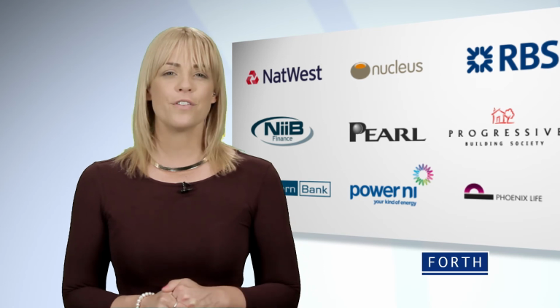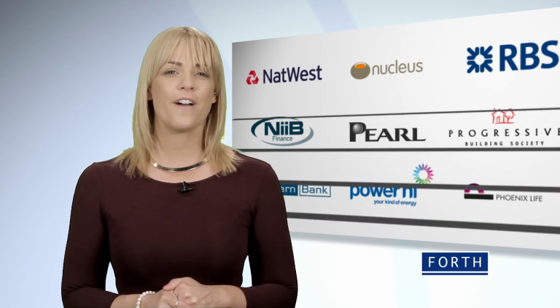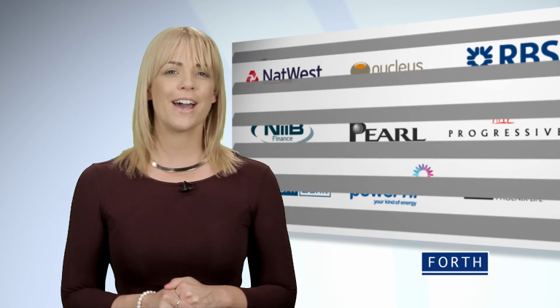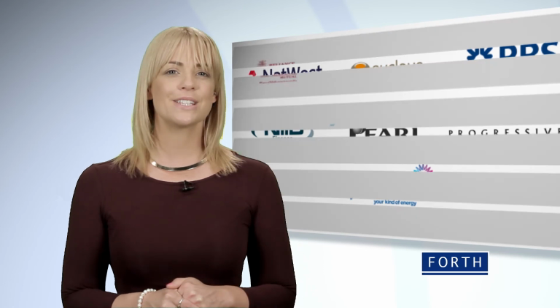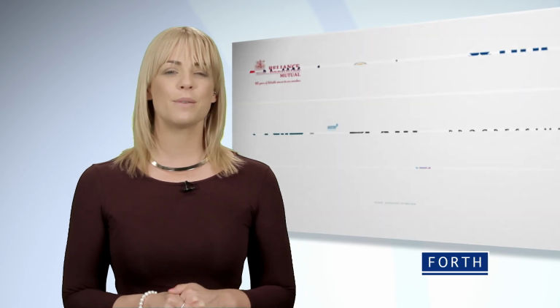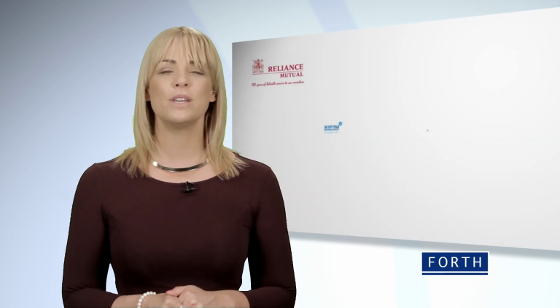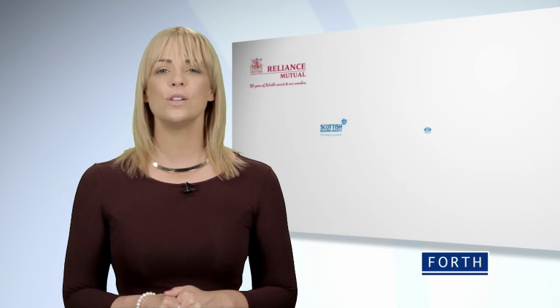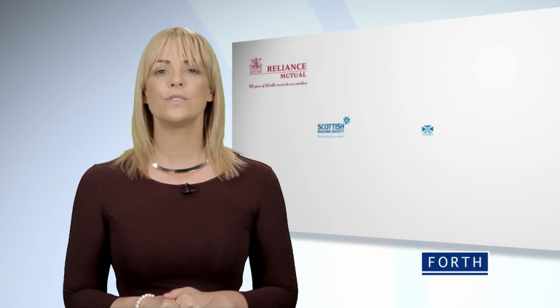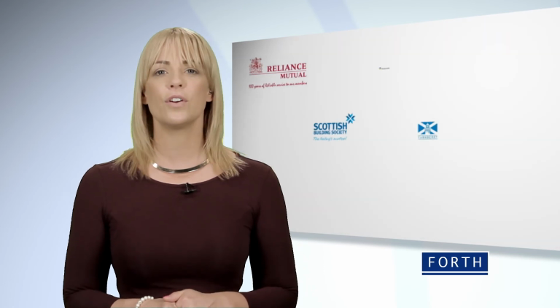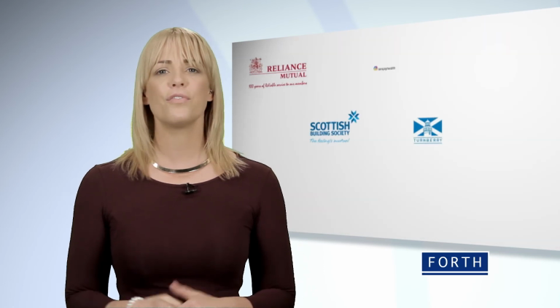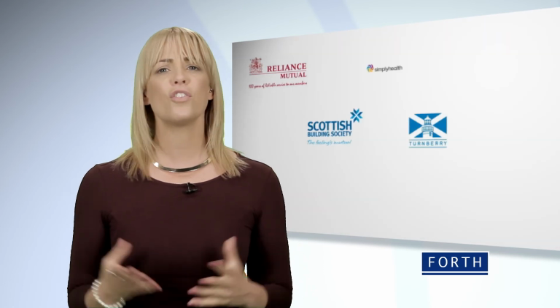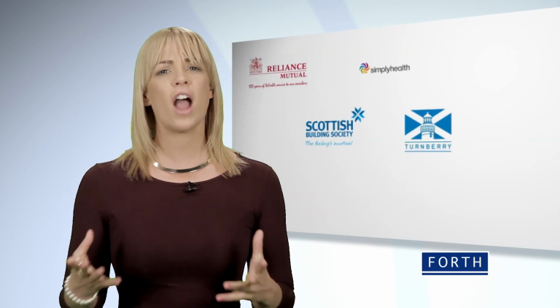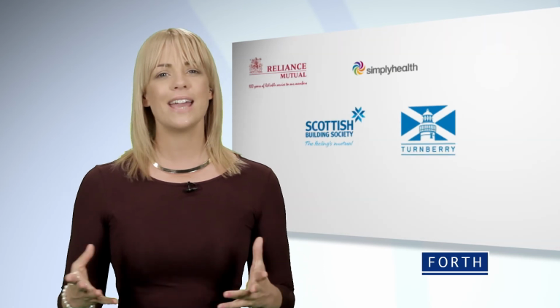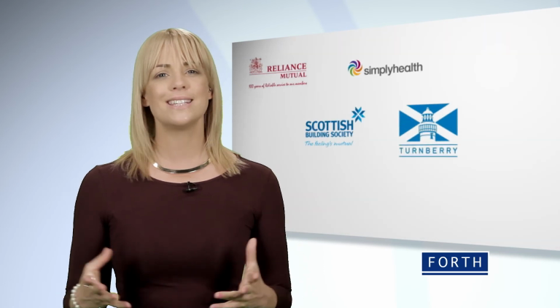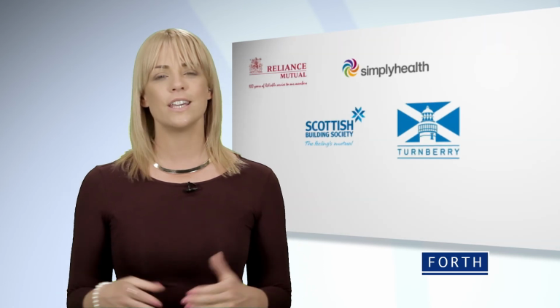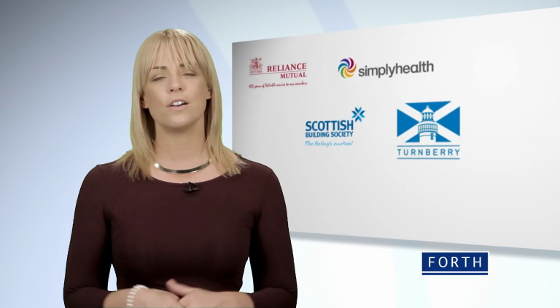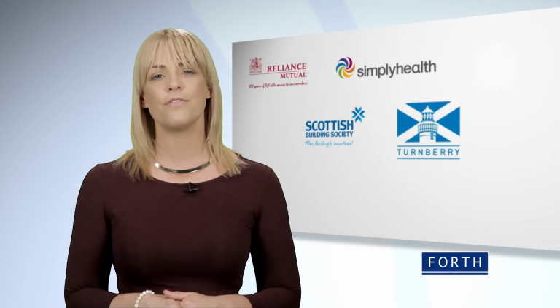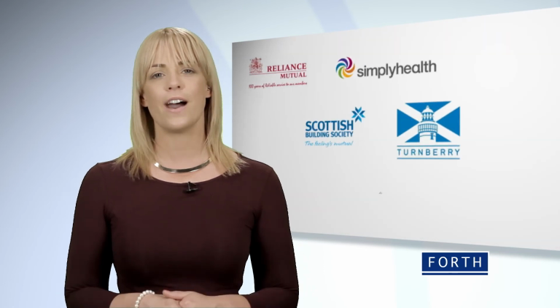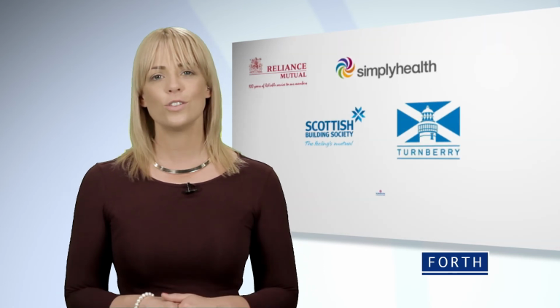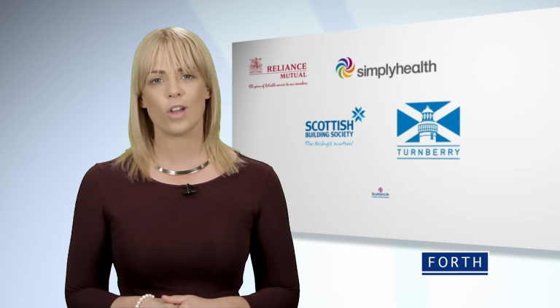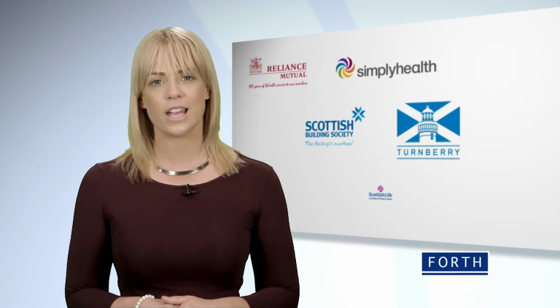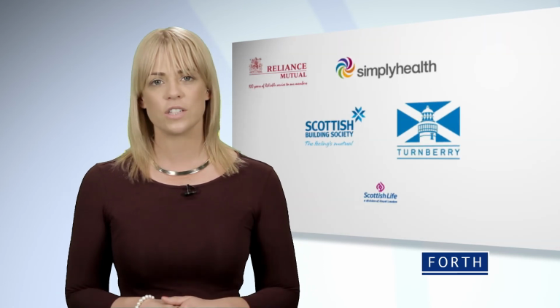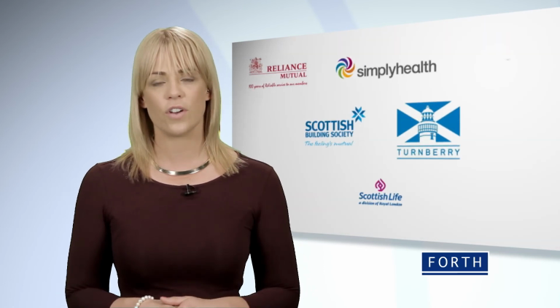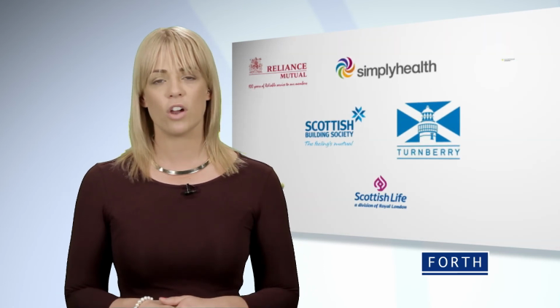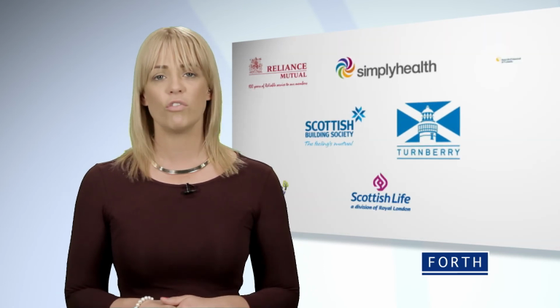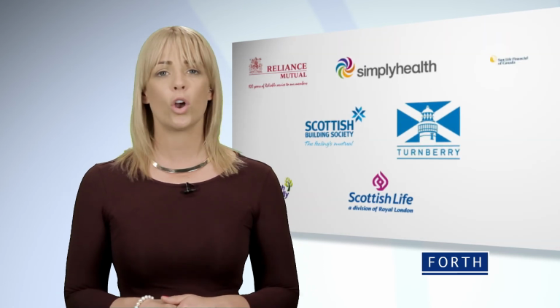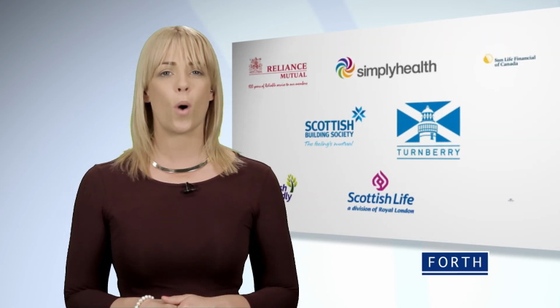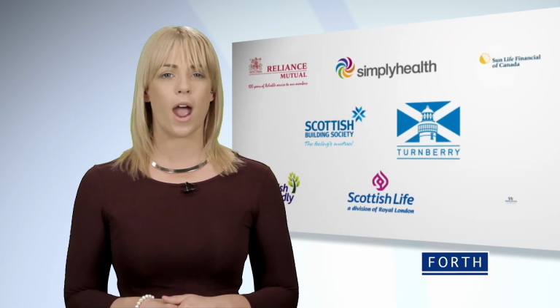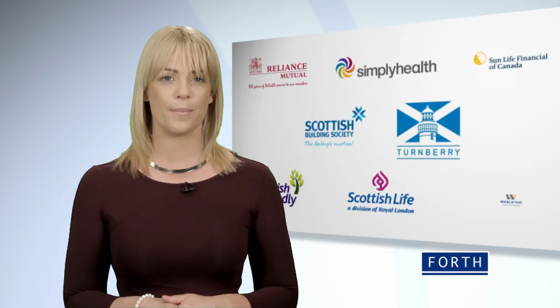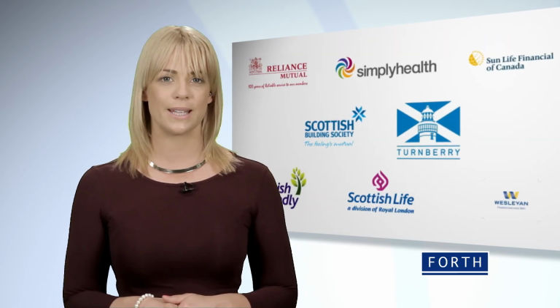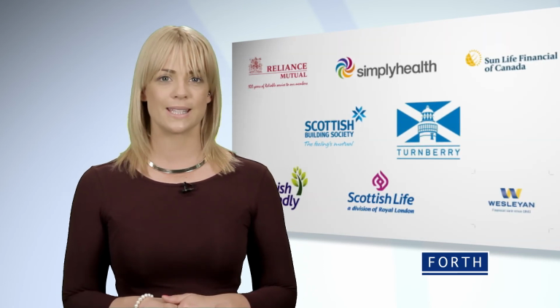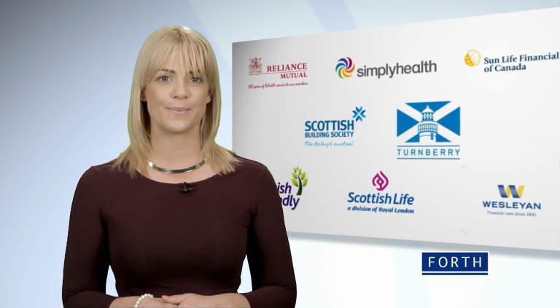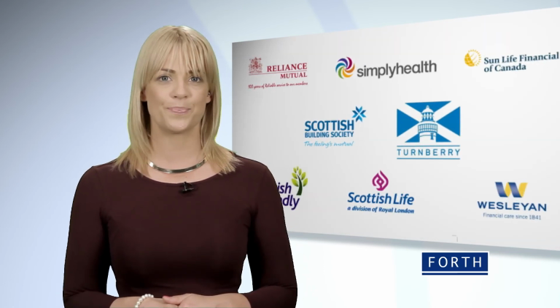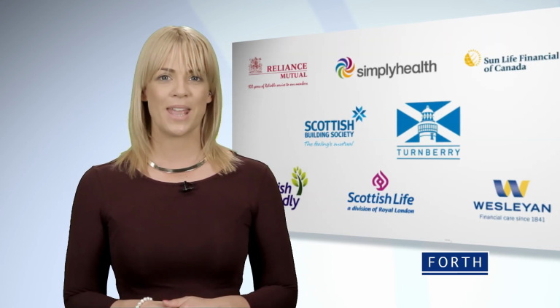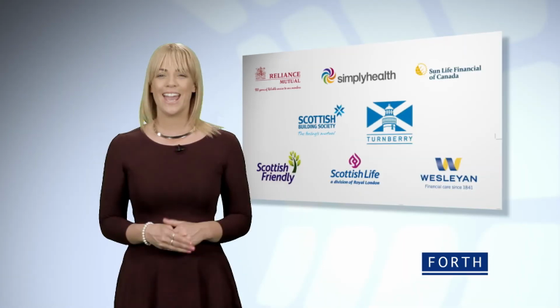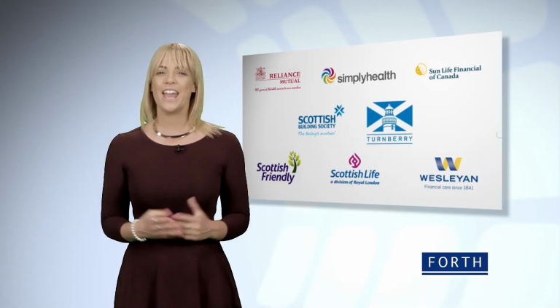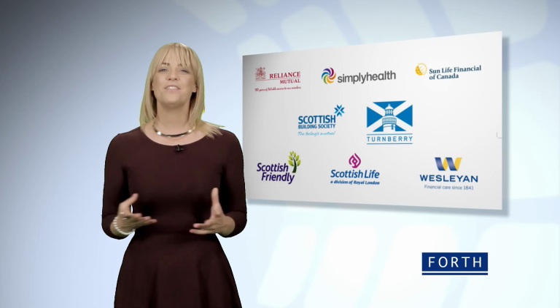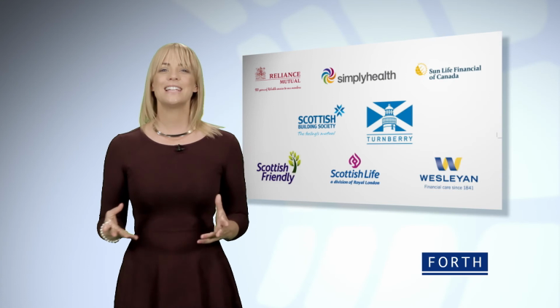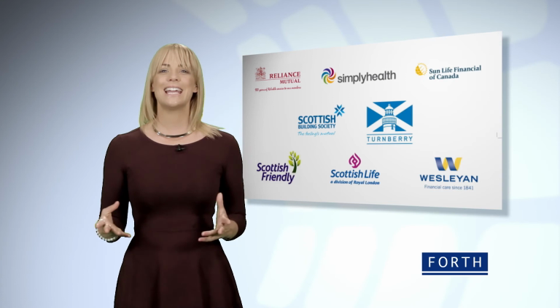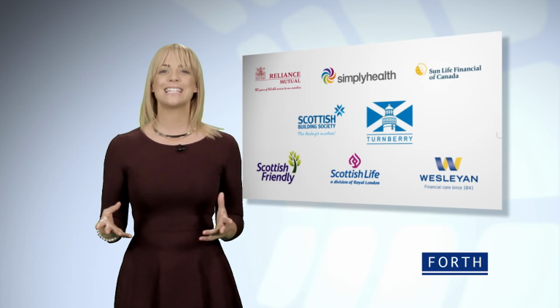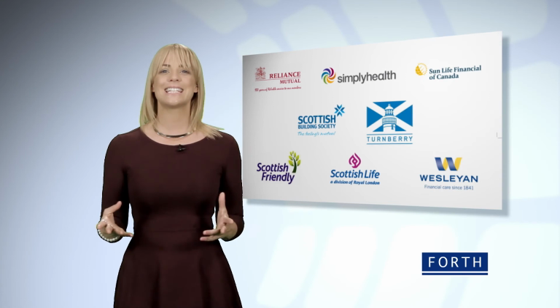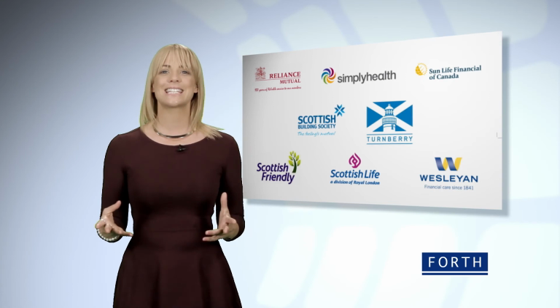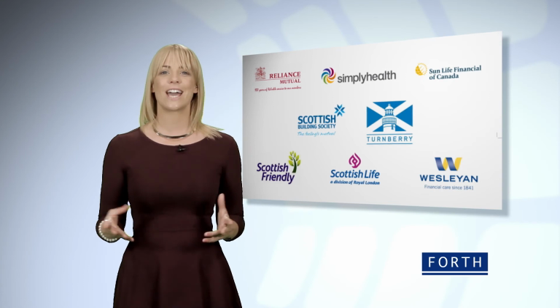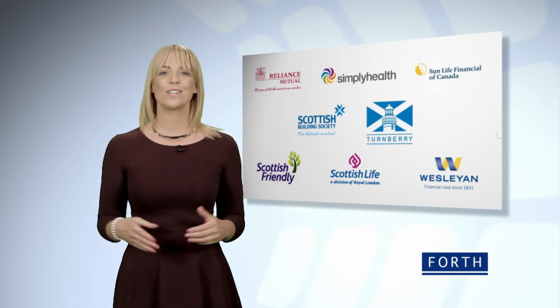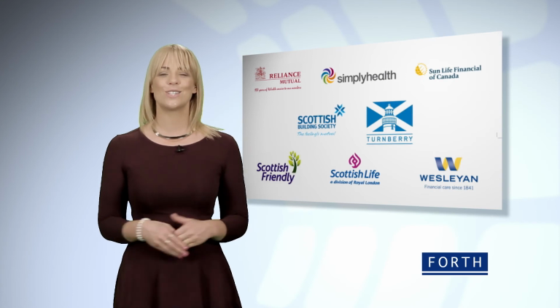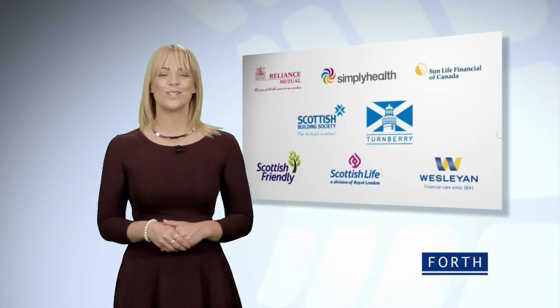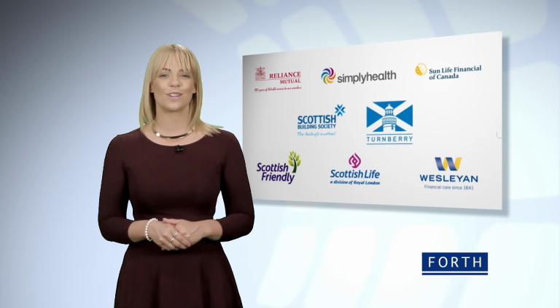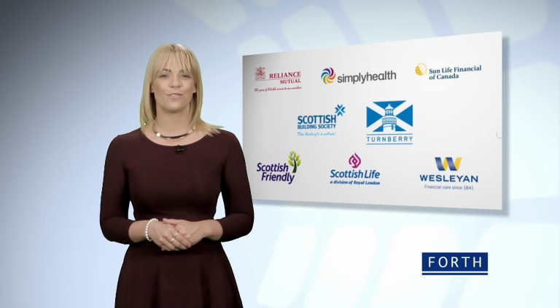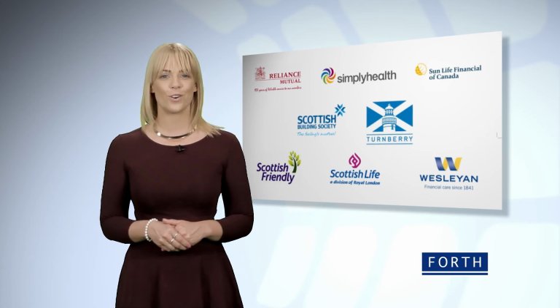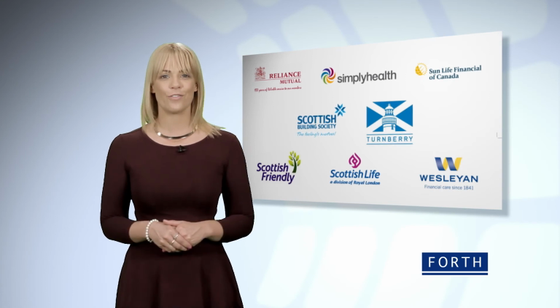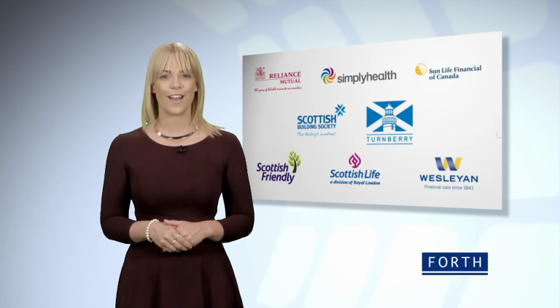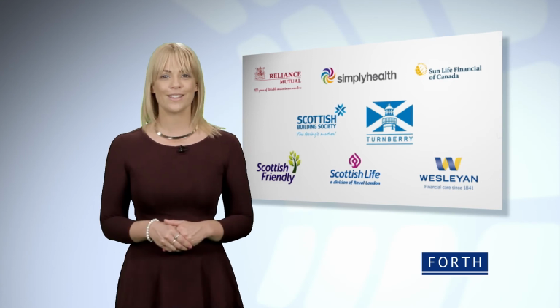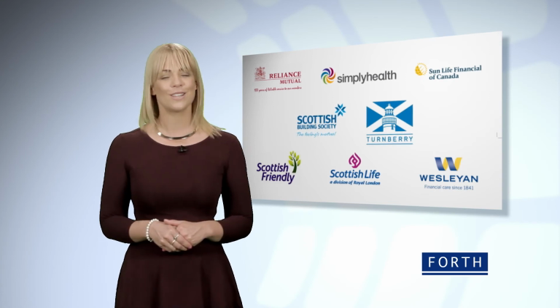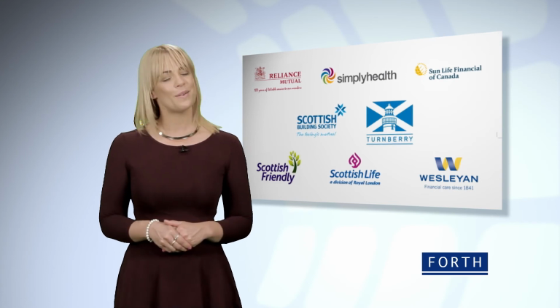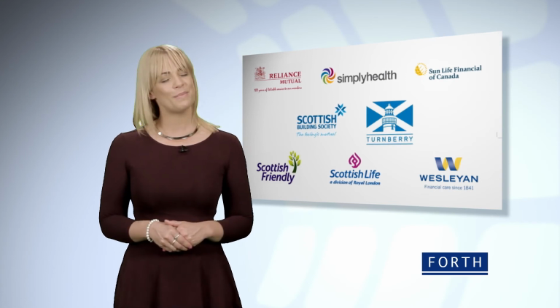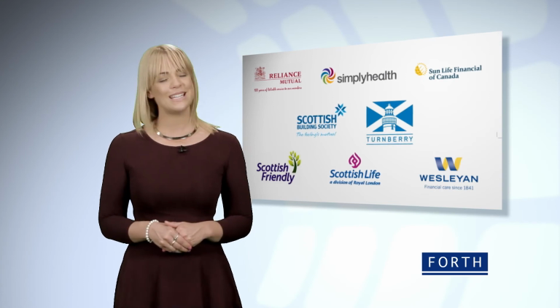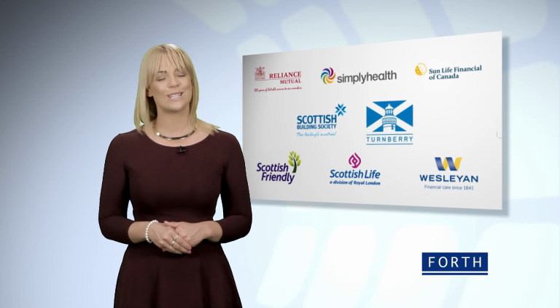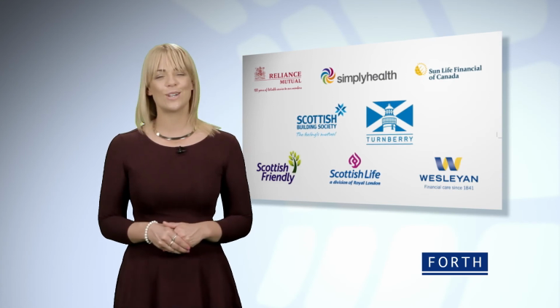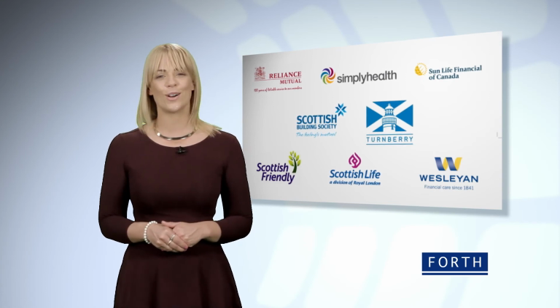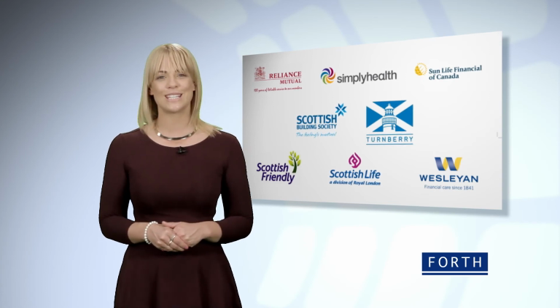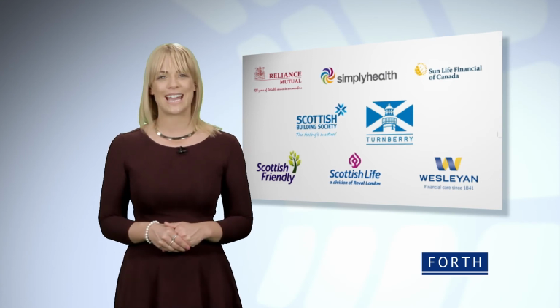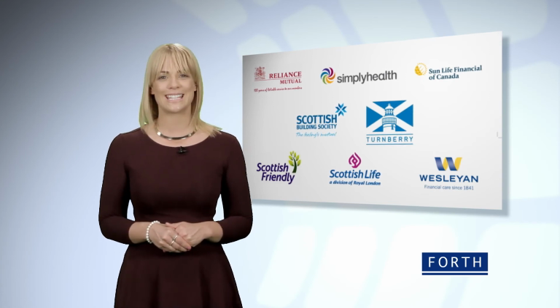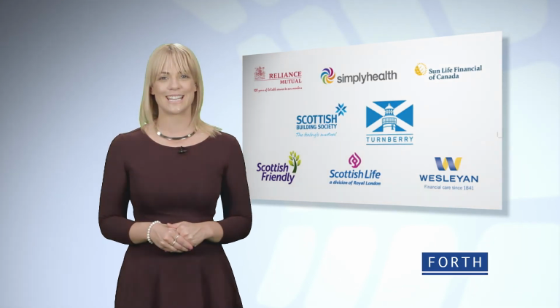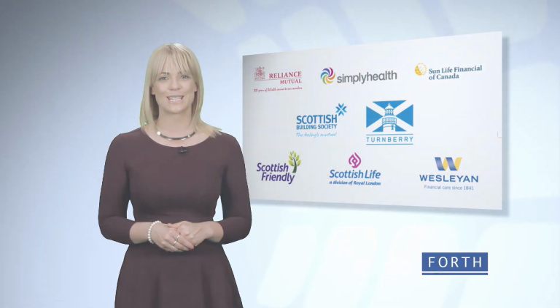ForFiles can be used for a variety of file transfer requirements. If you'd like to discuss using ForFiles, please do contact us.